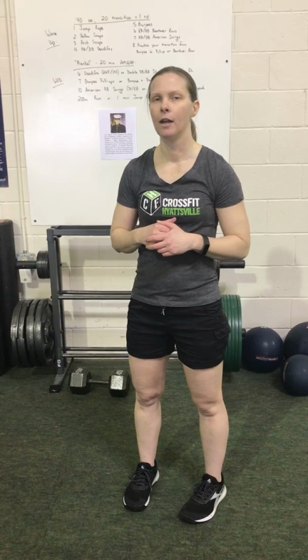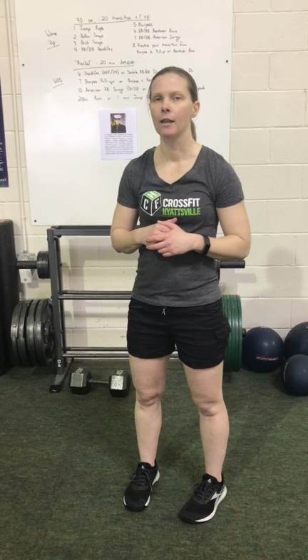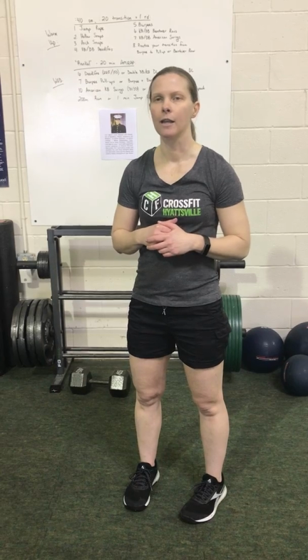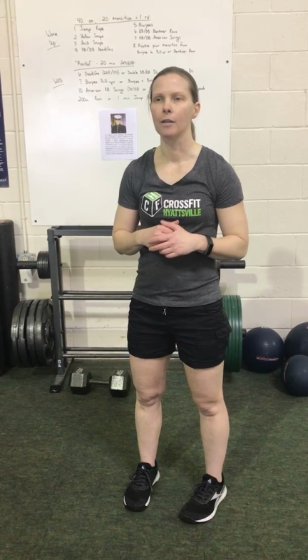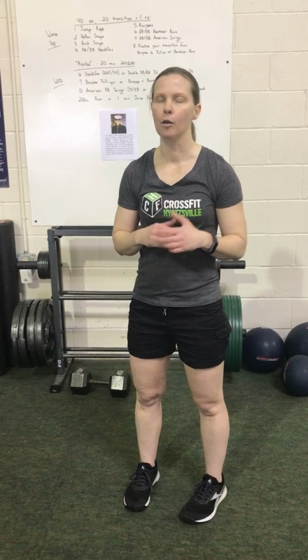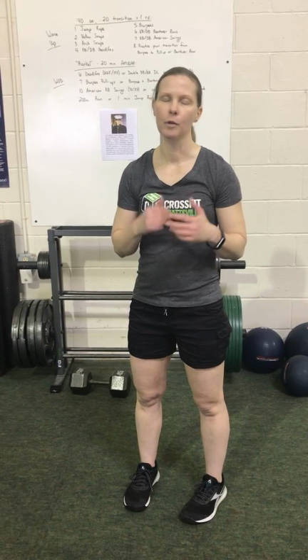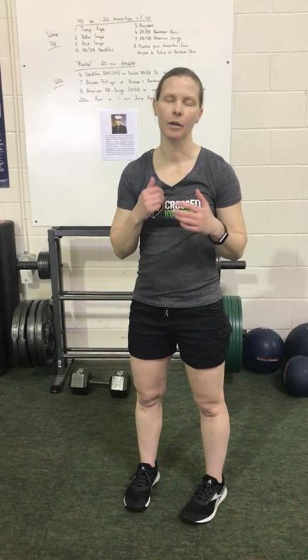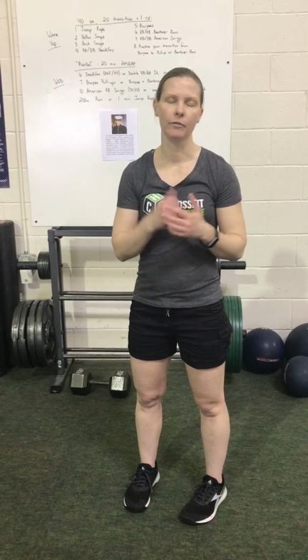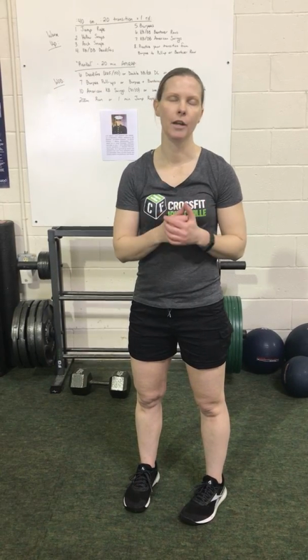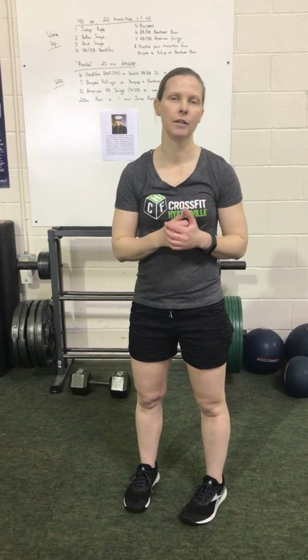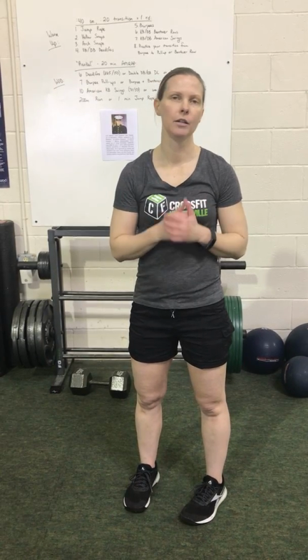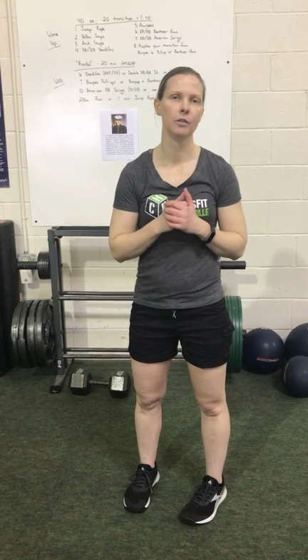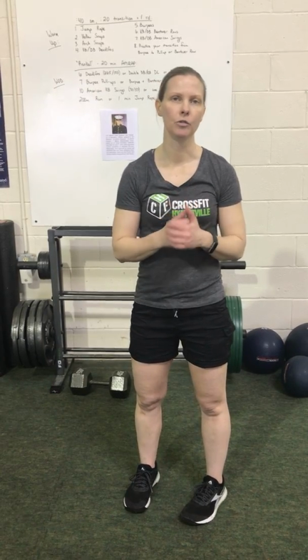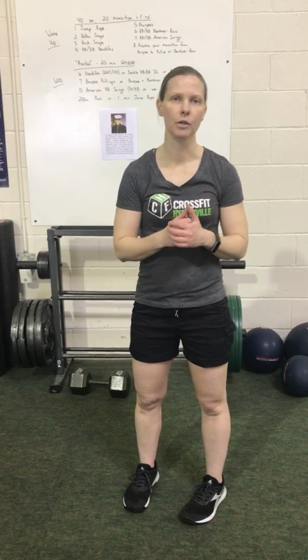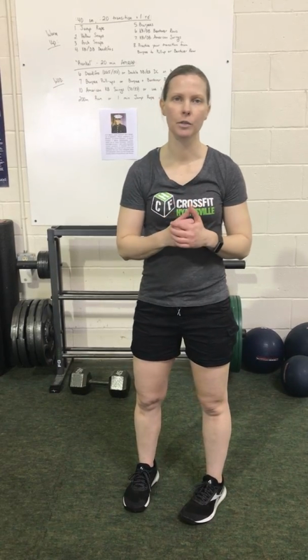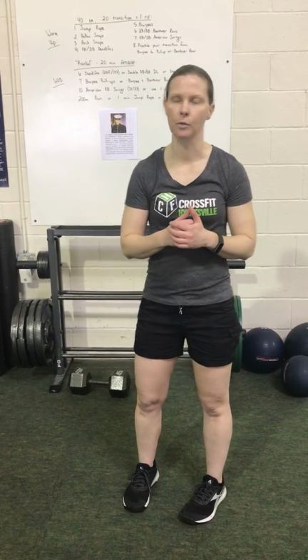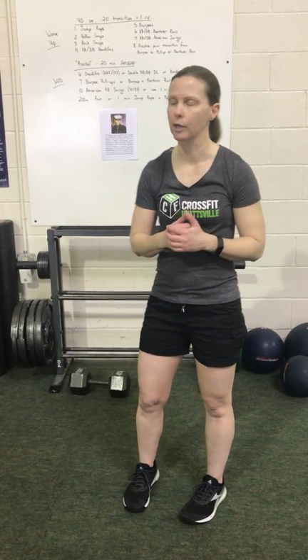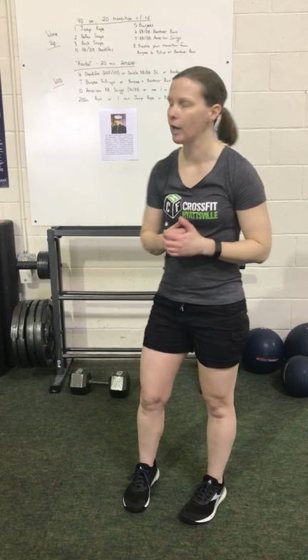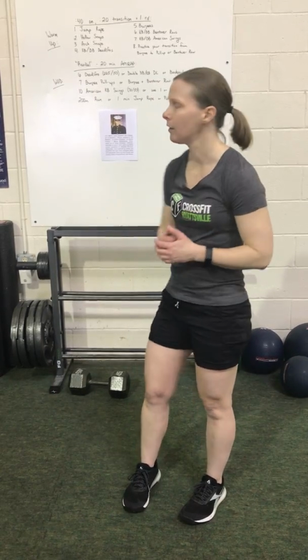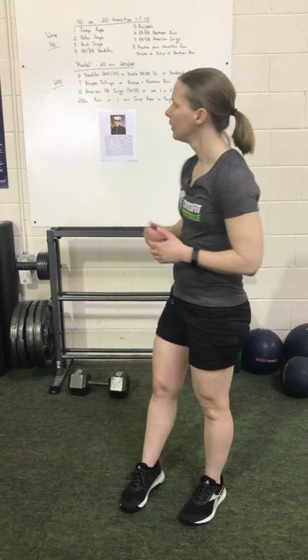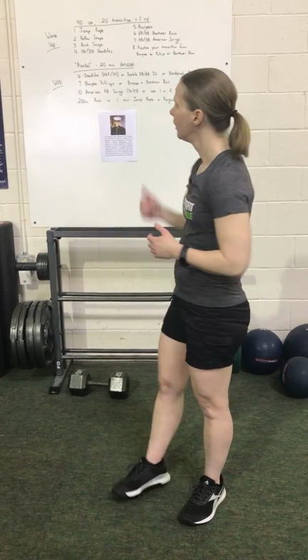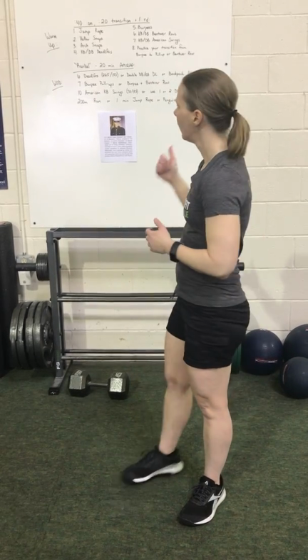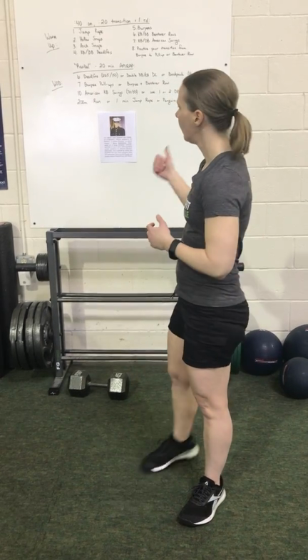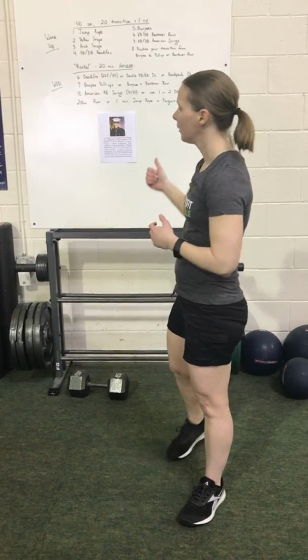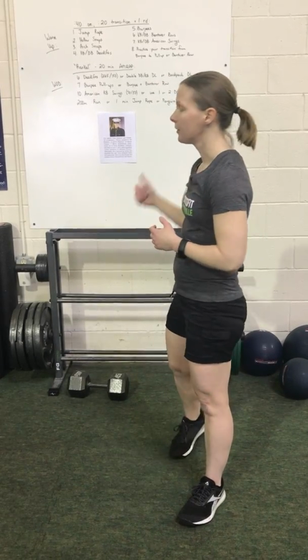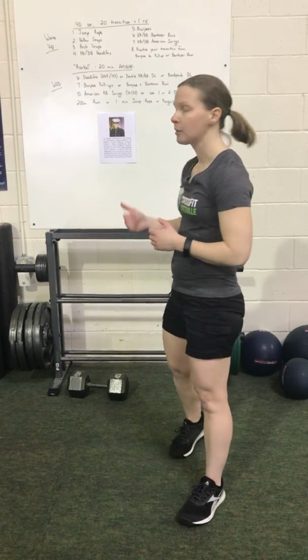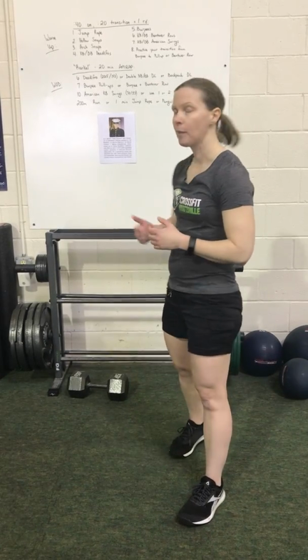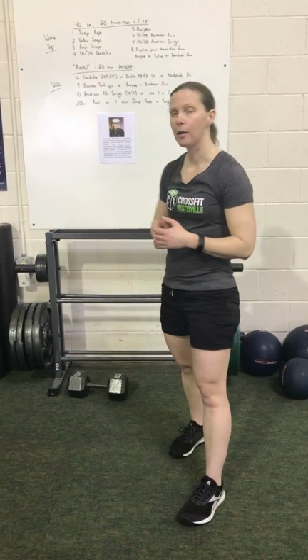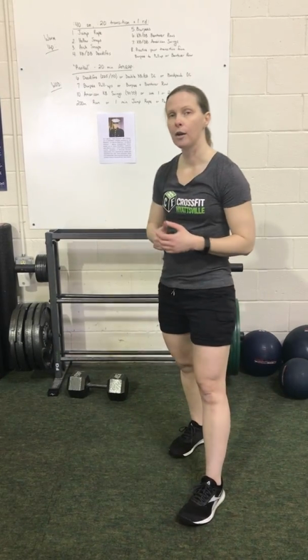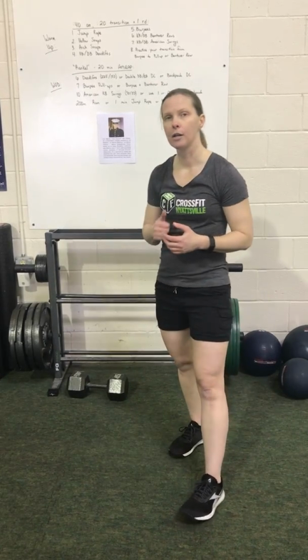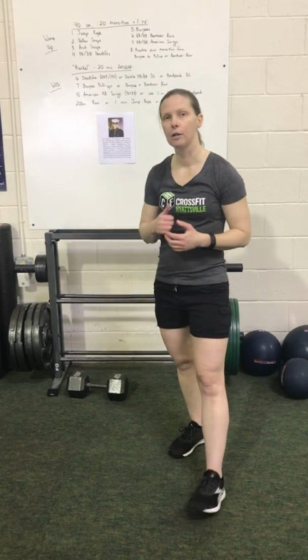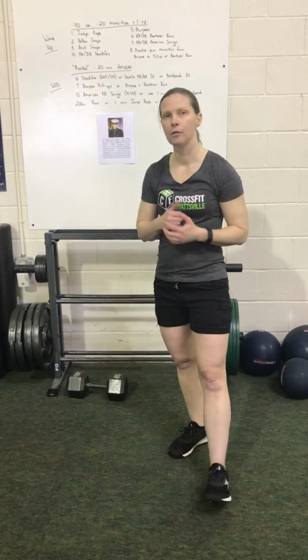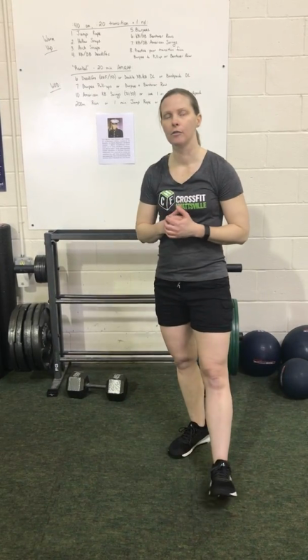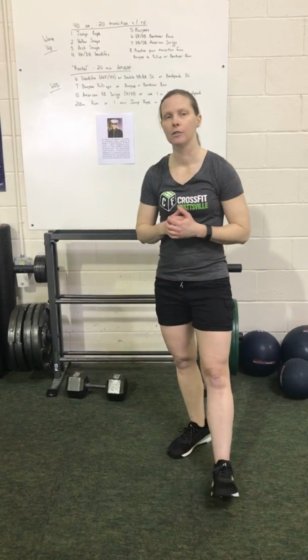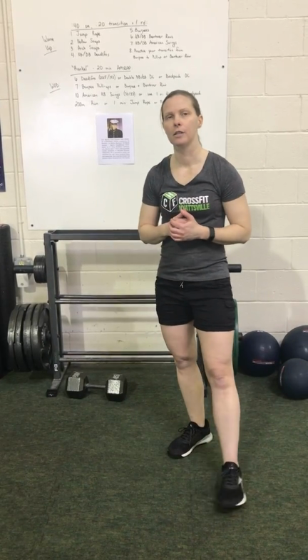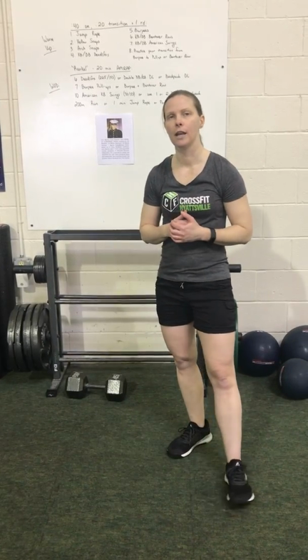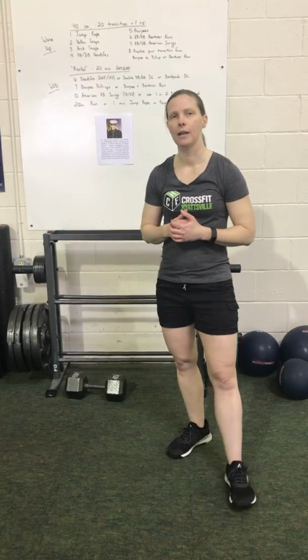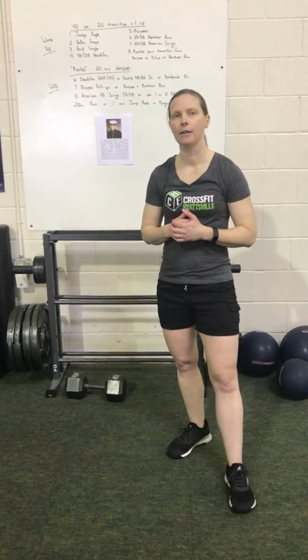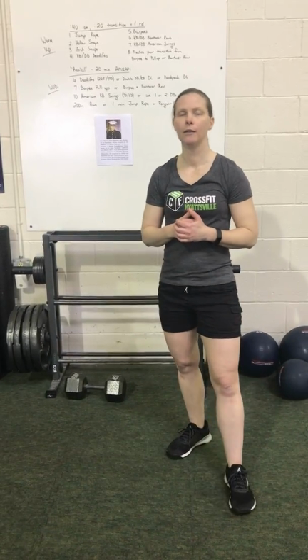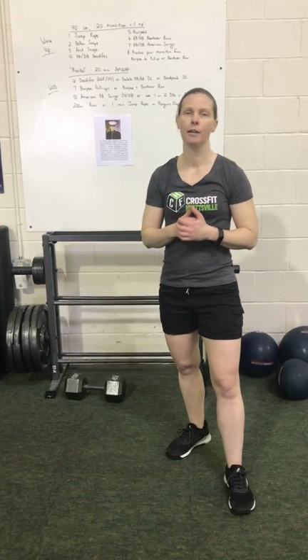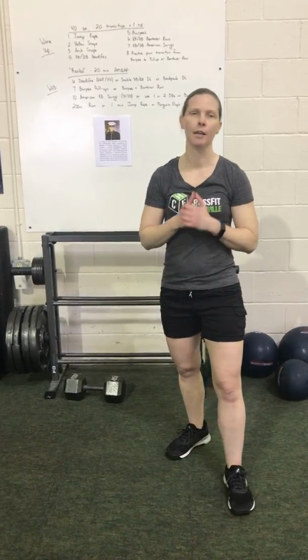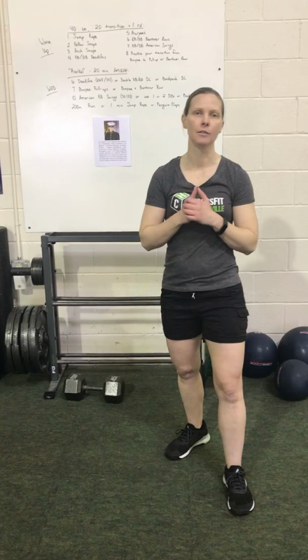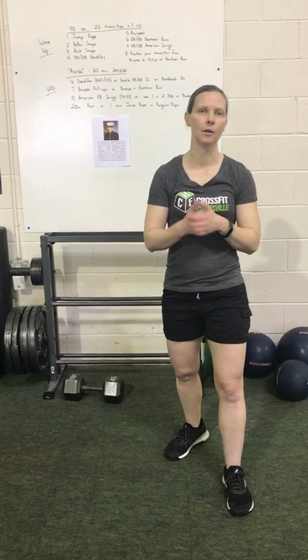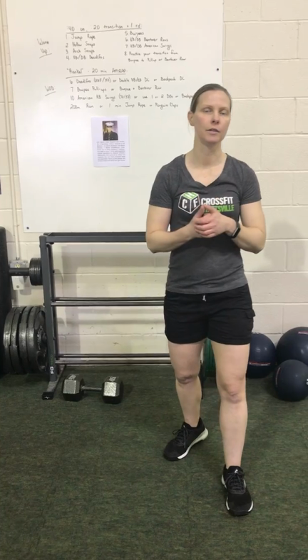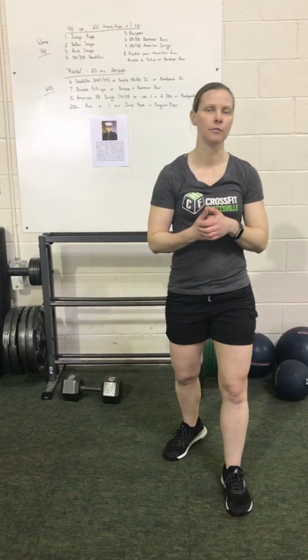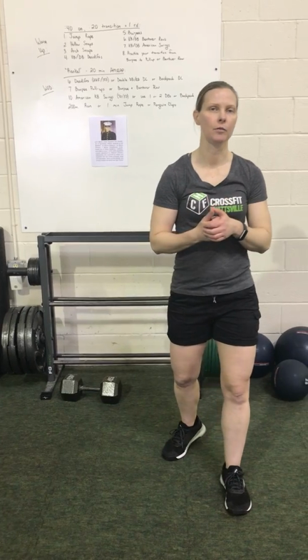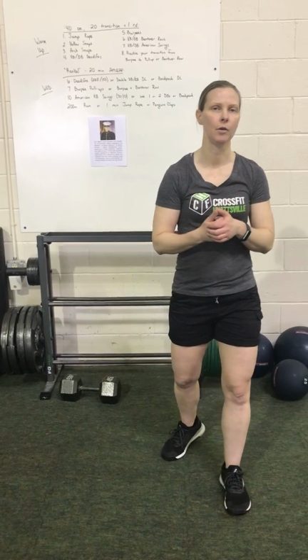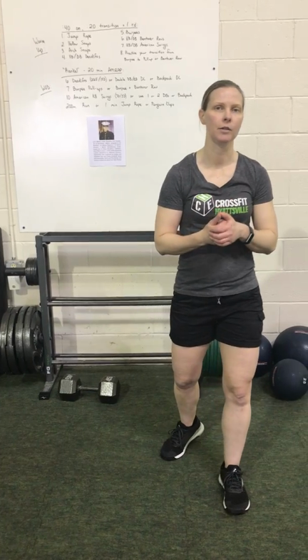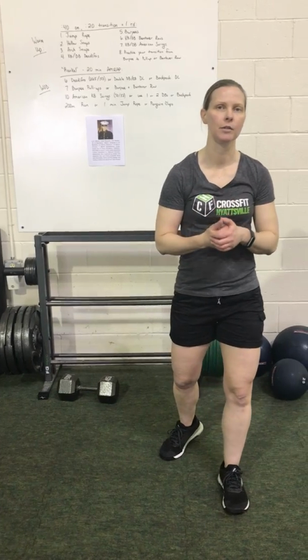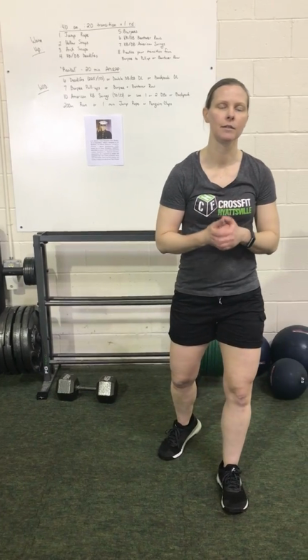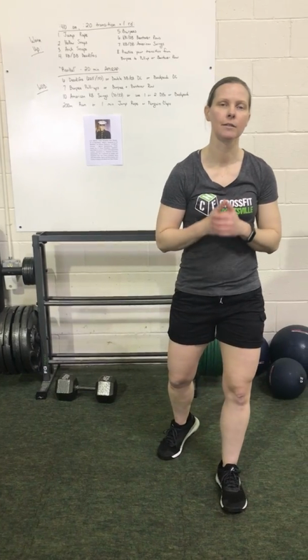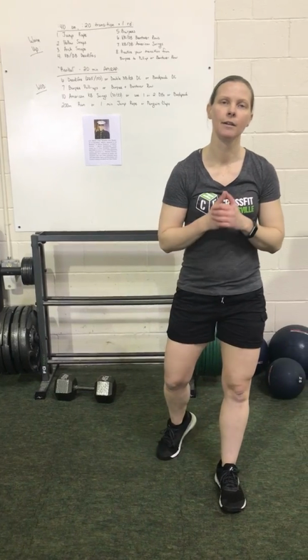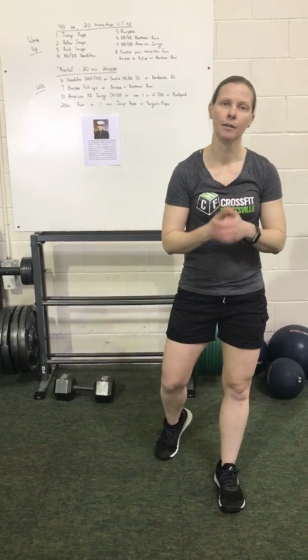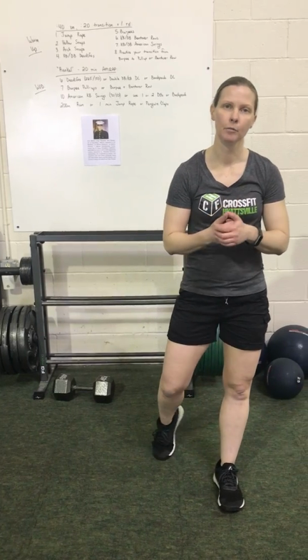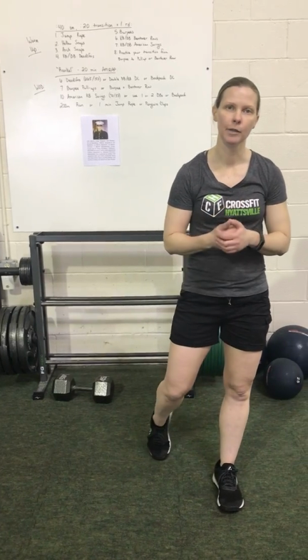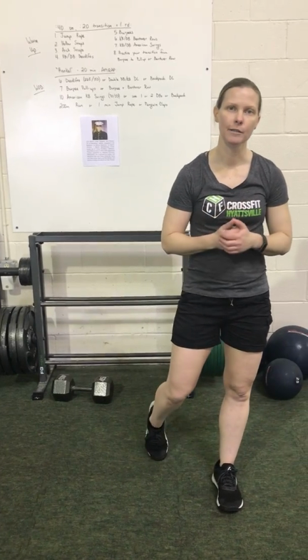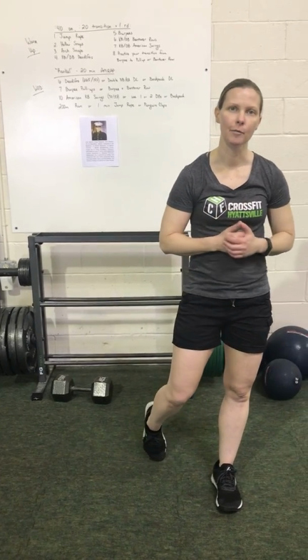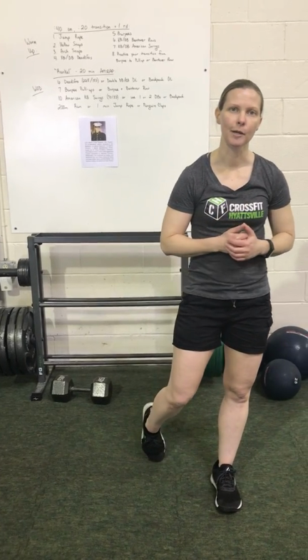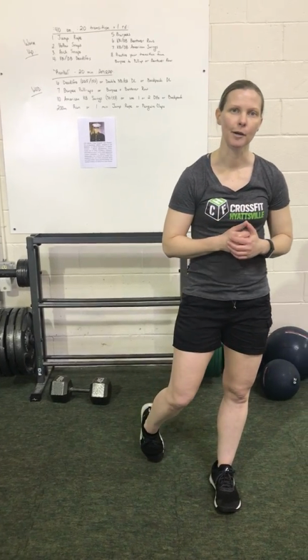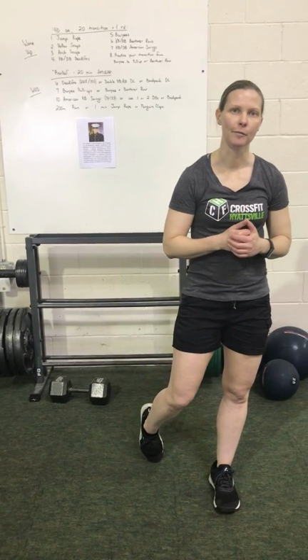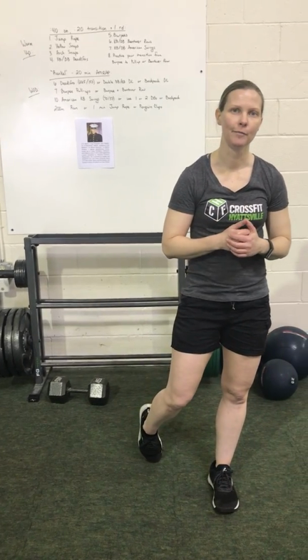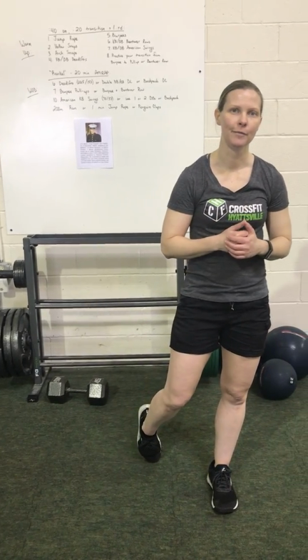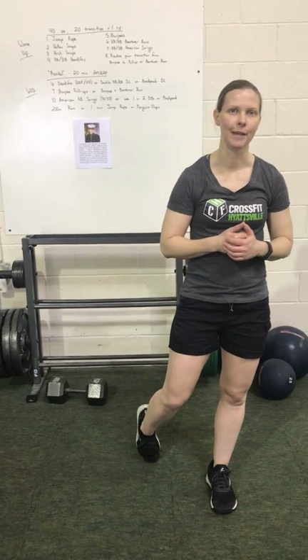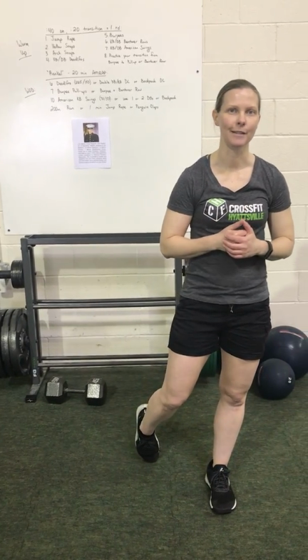Guys, I hope you have fun — enjoy this workout. Think about our hero for today. As always, if you have questions, please let me know. Thanks.